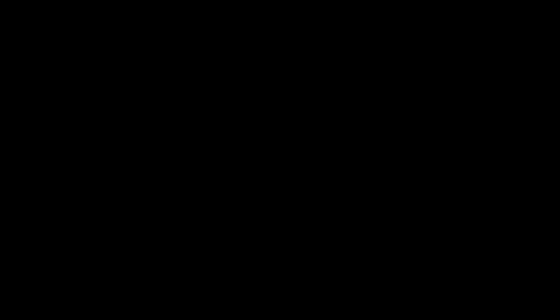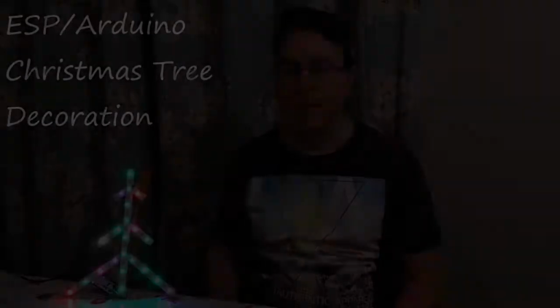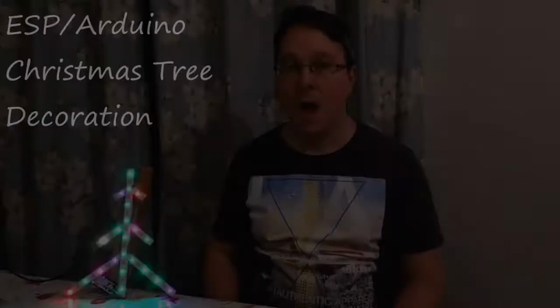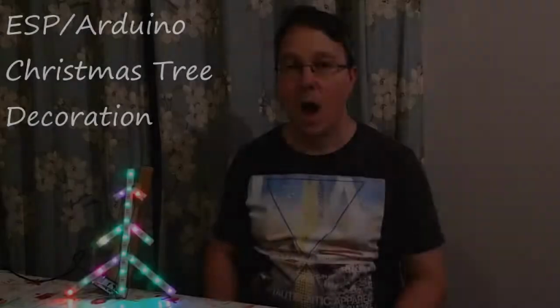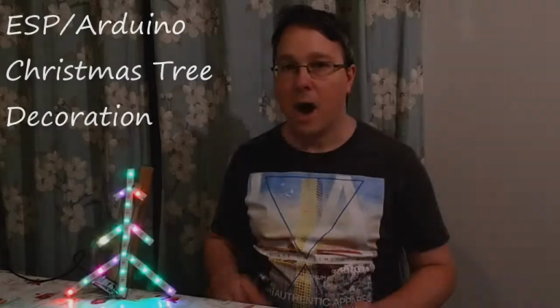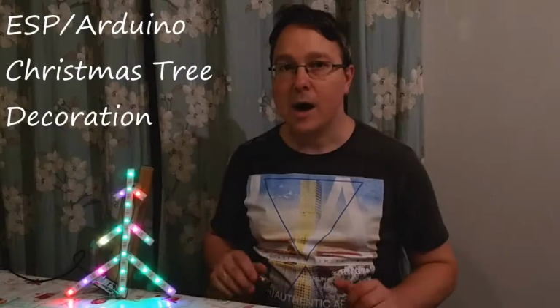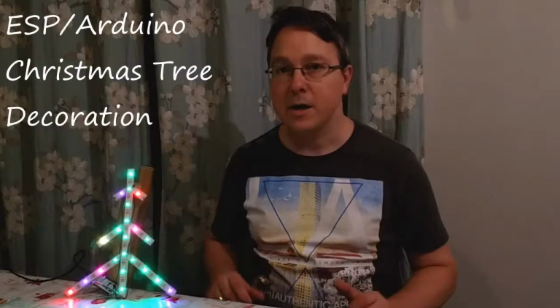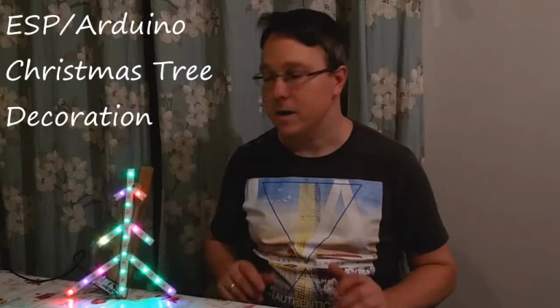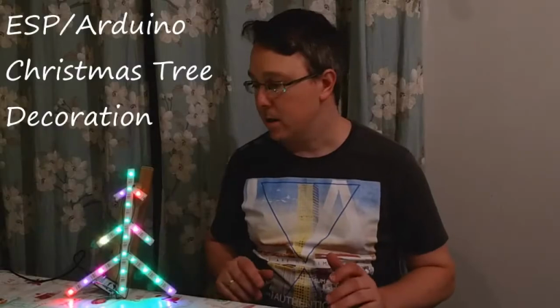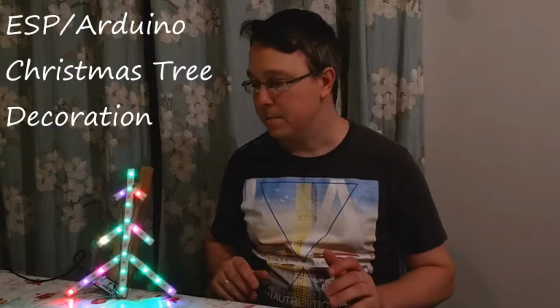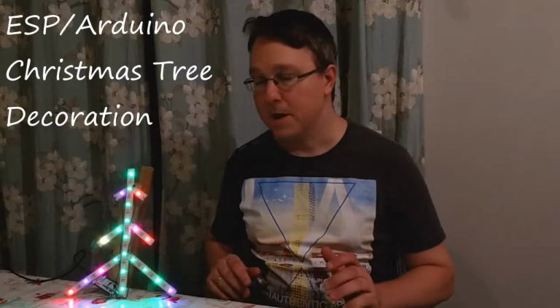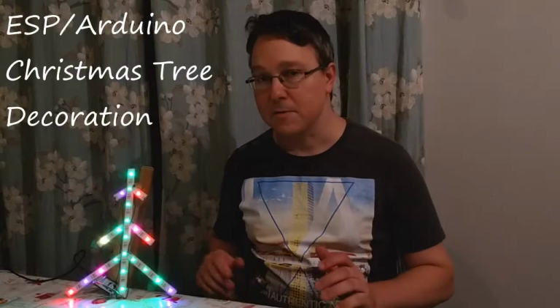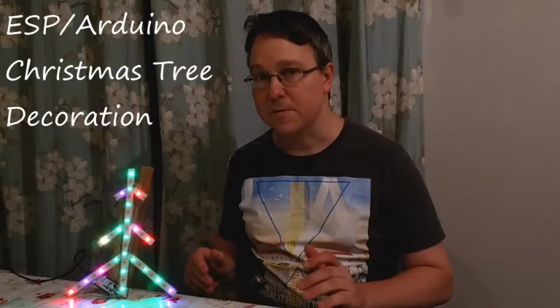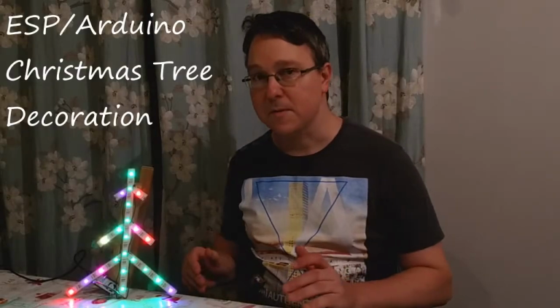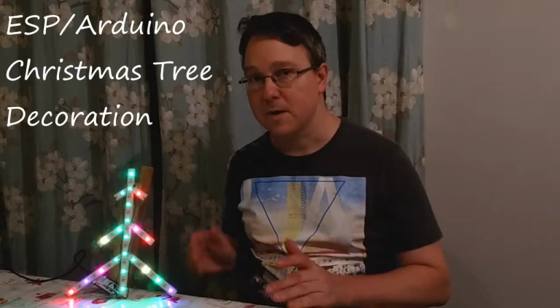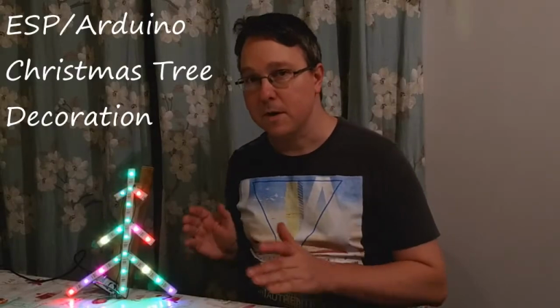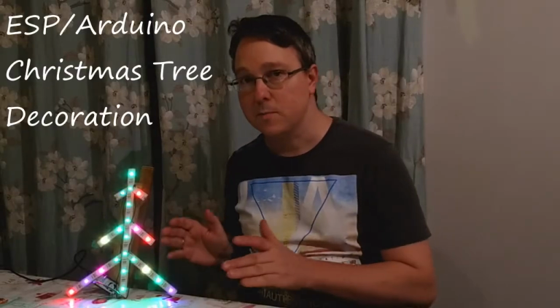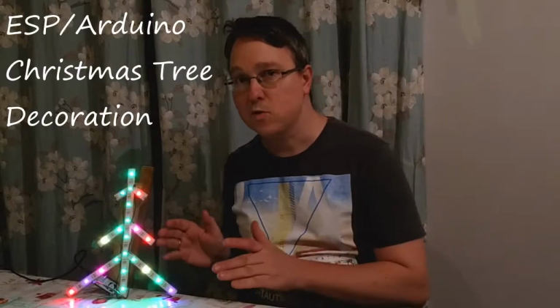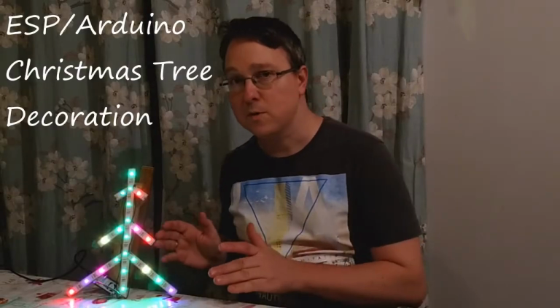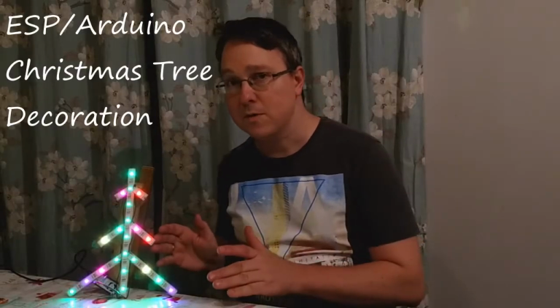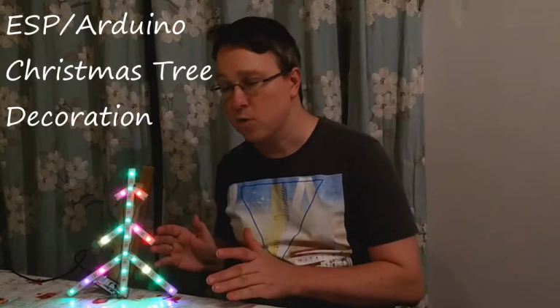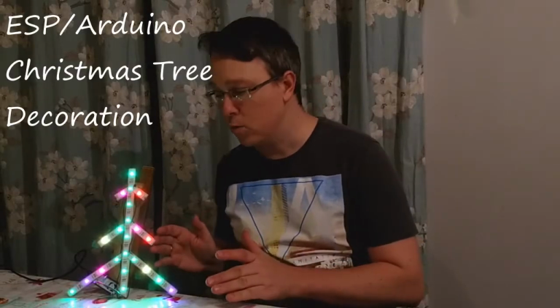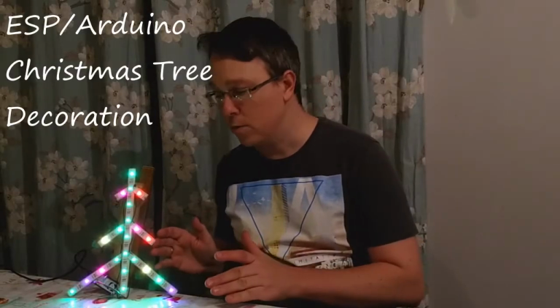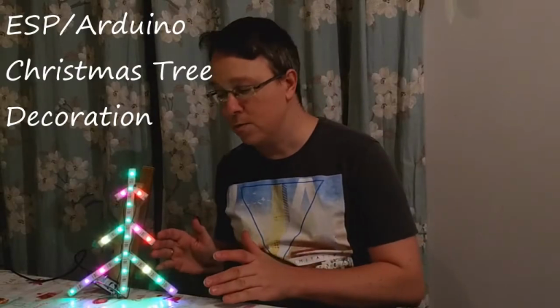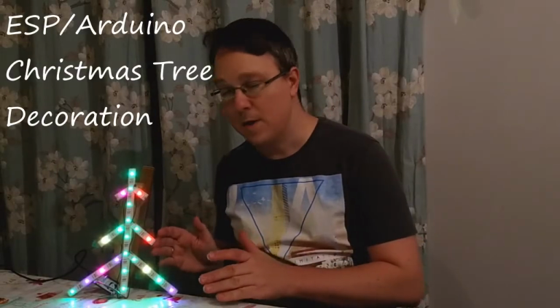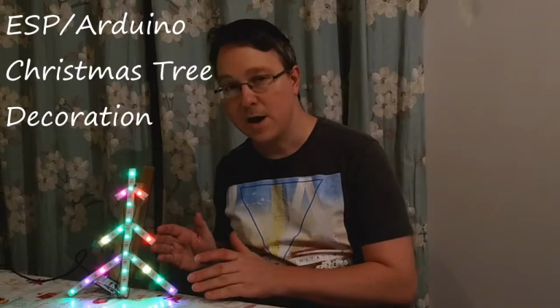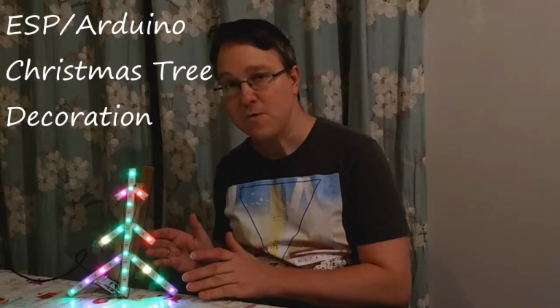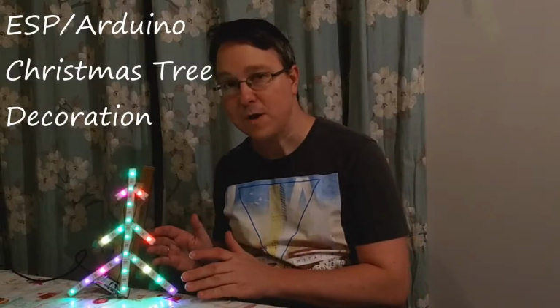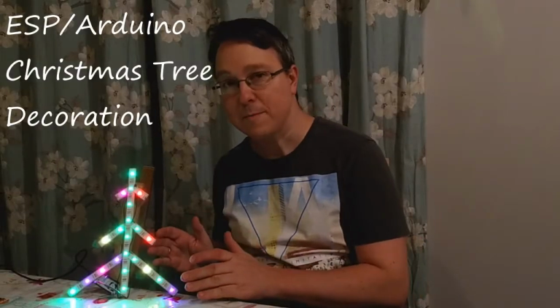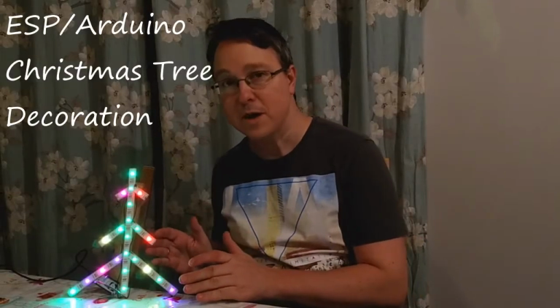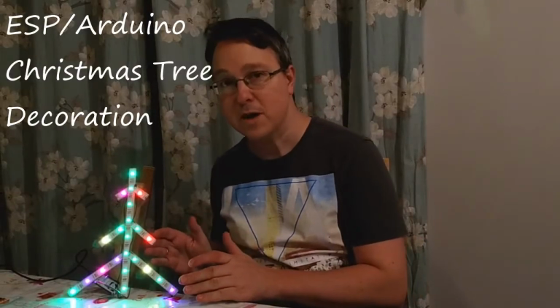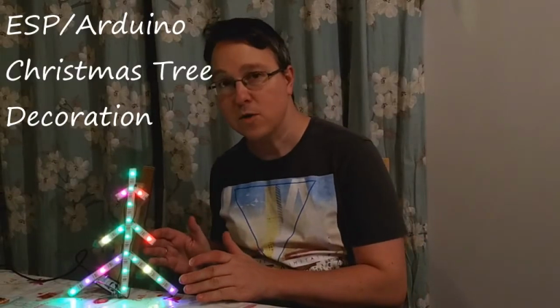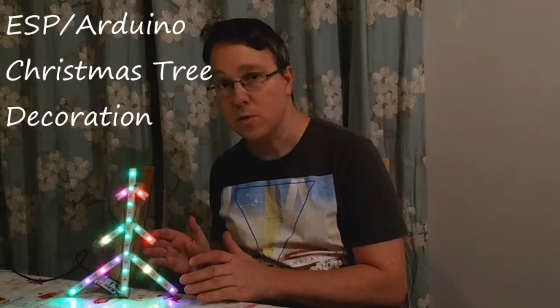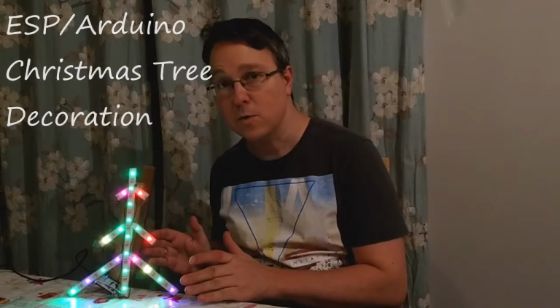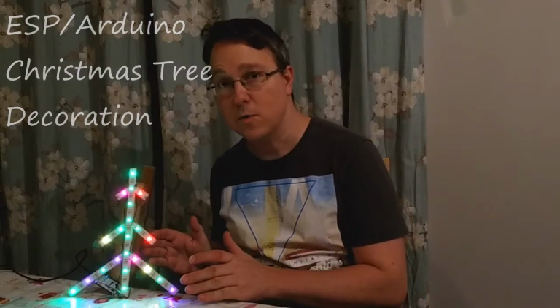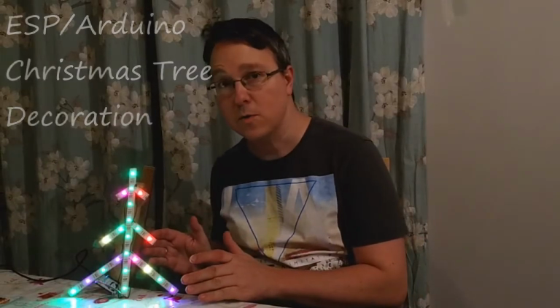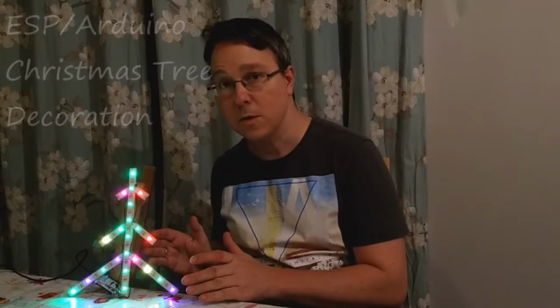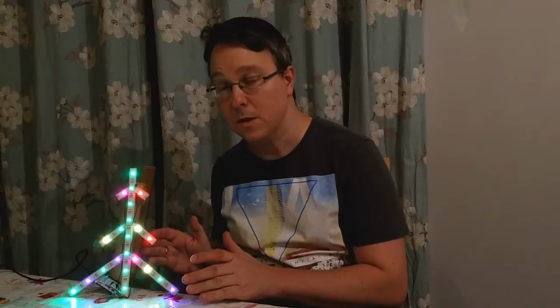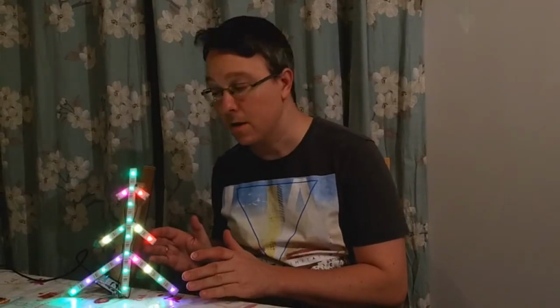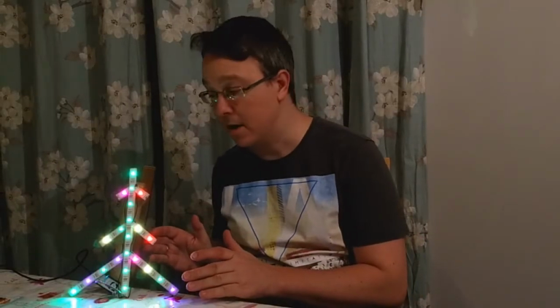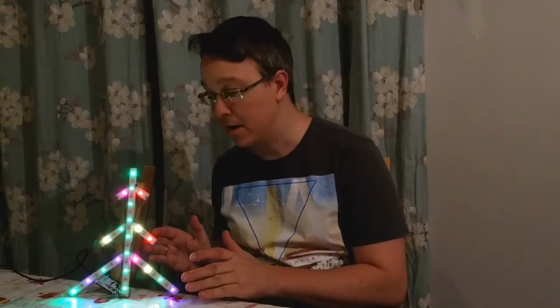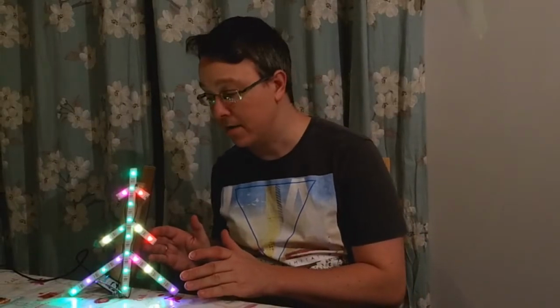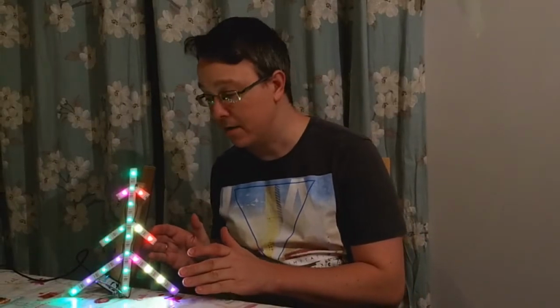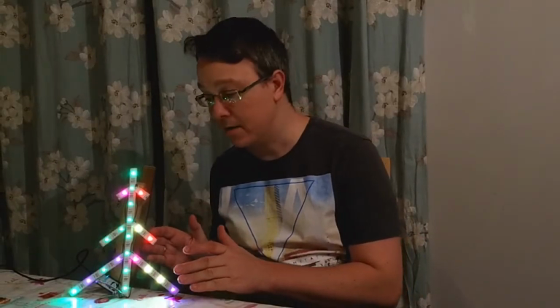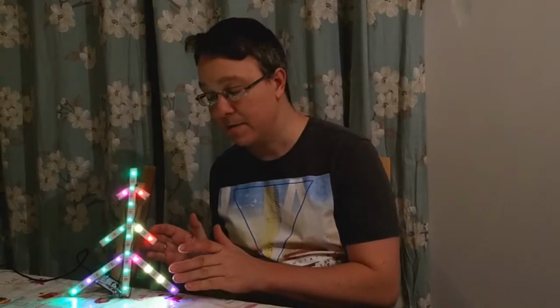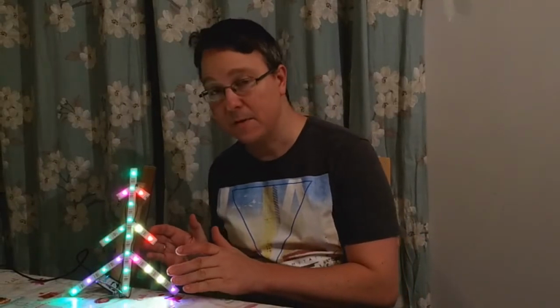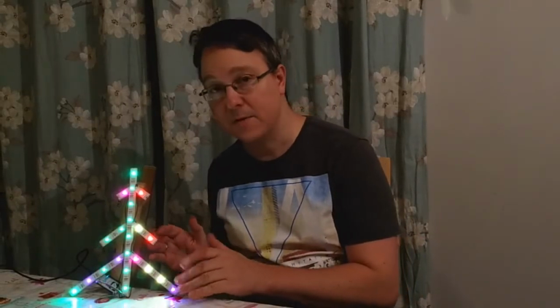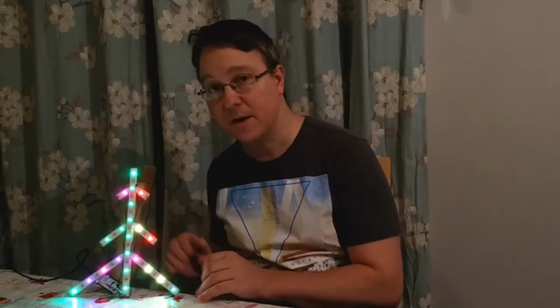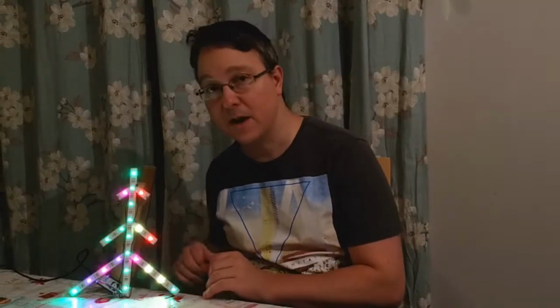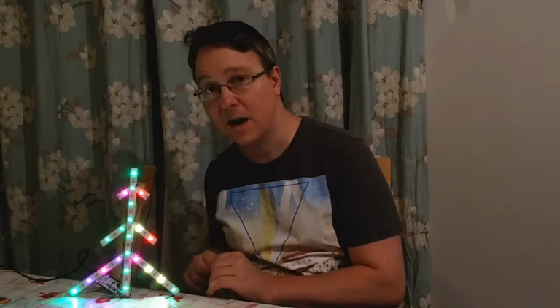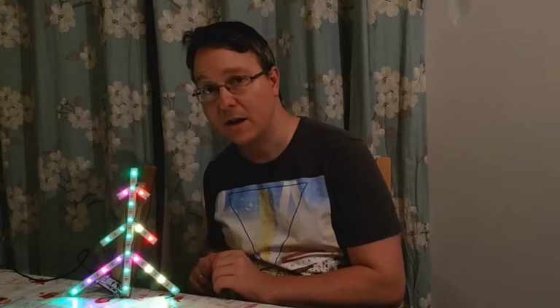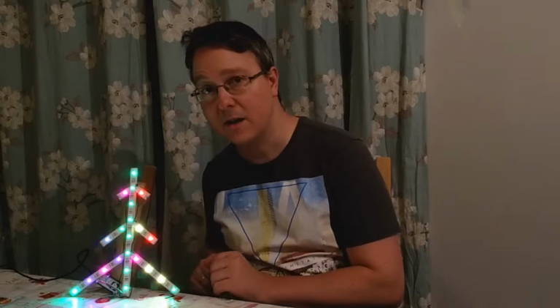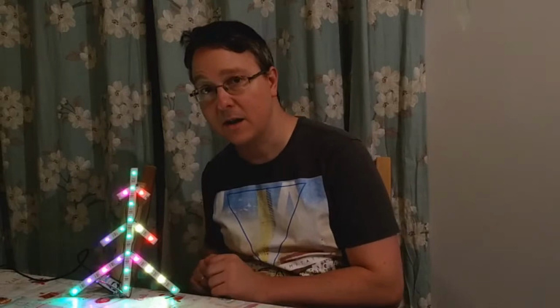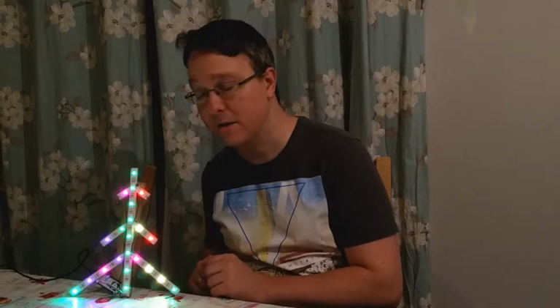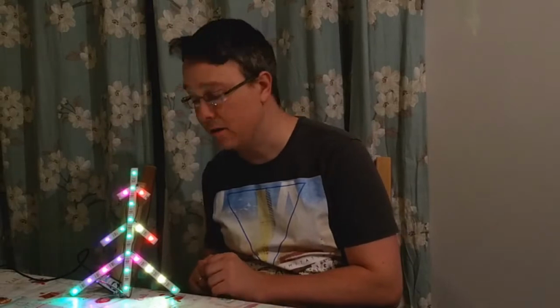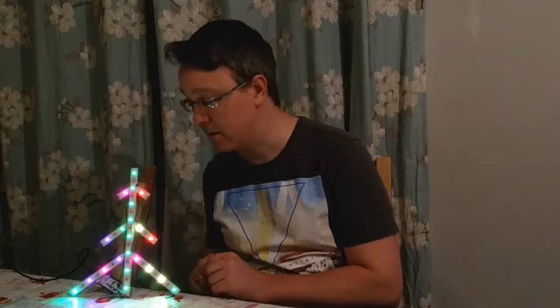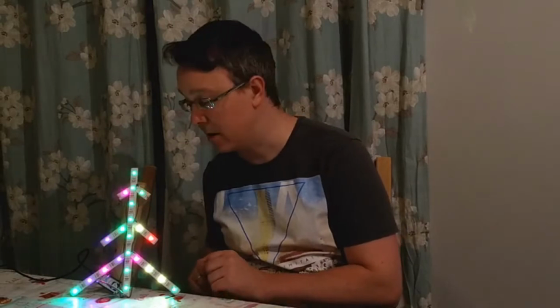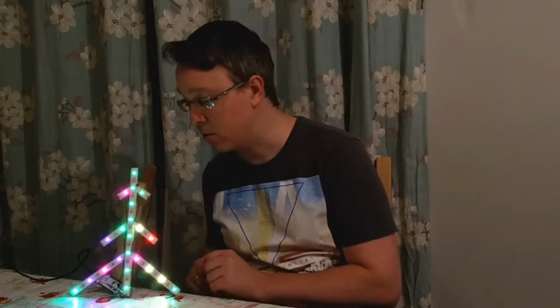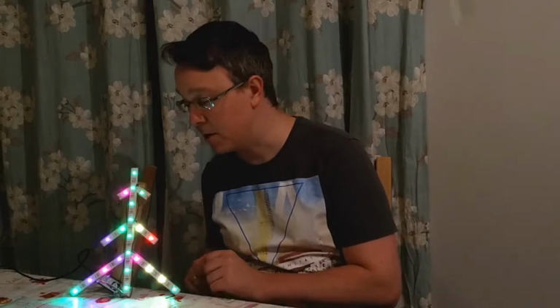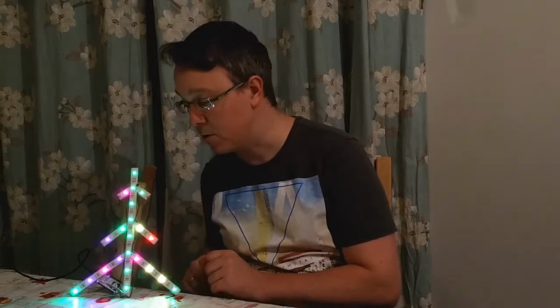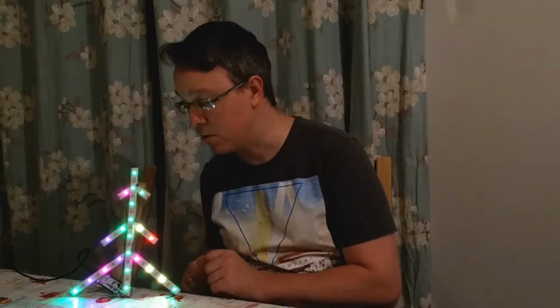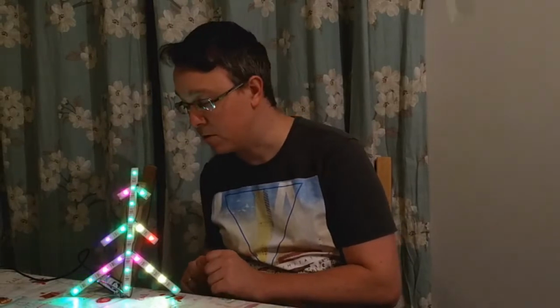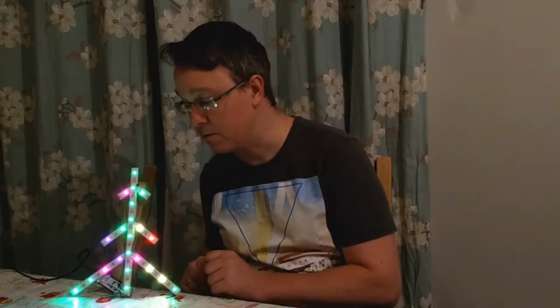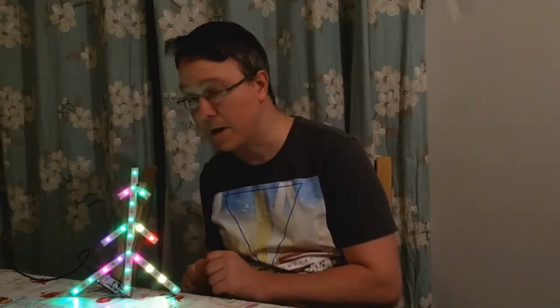Hi, I'm Janos. I'm going to show you how you can make your own nice Christmas tree light LED decoration today.